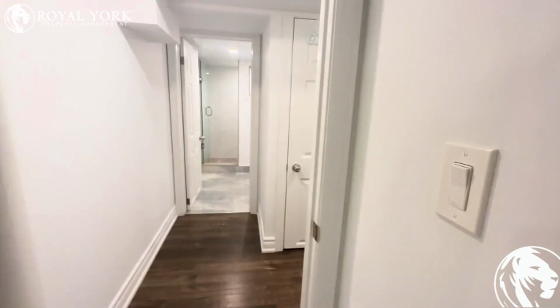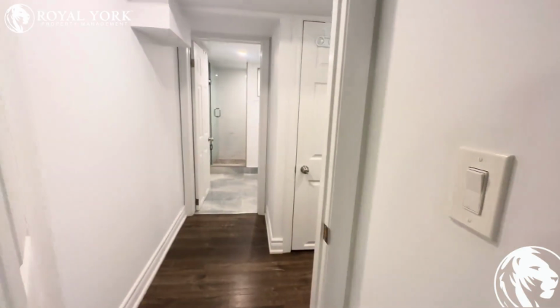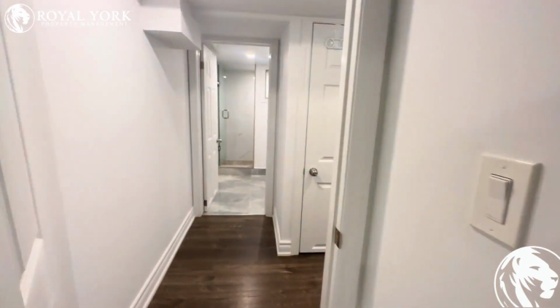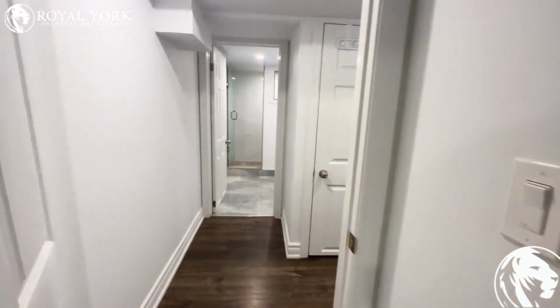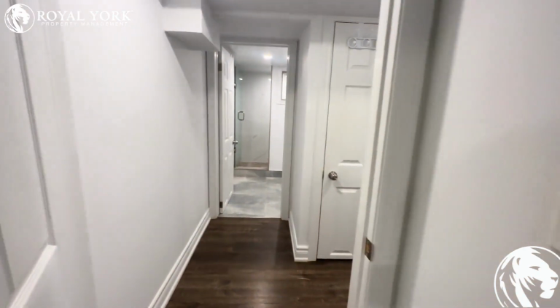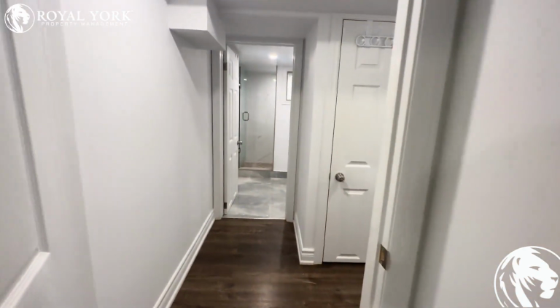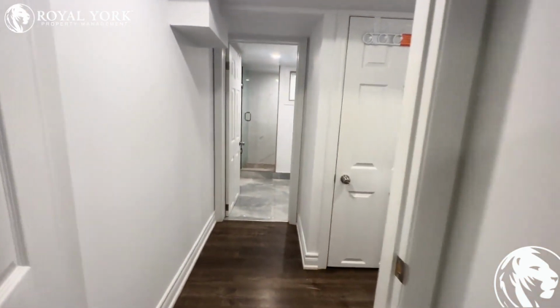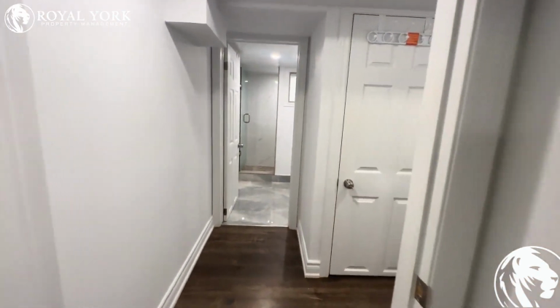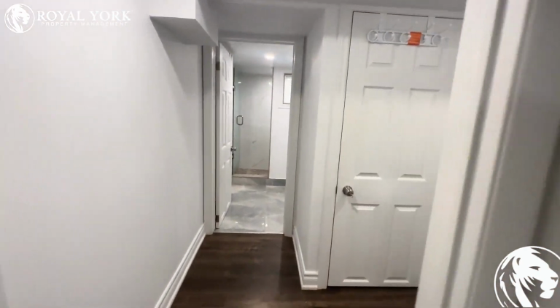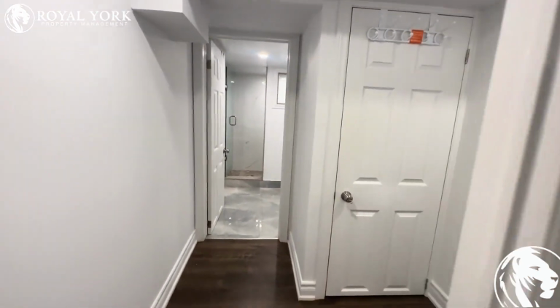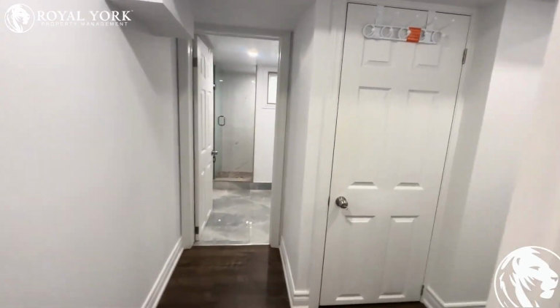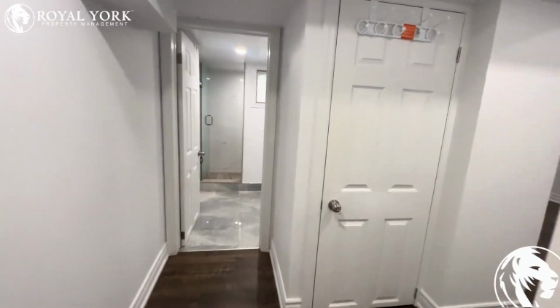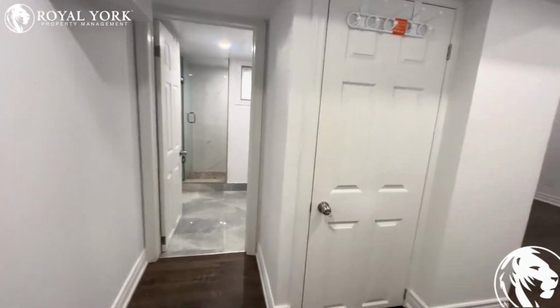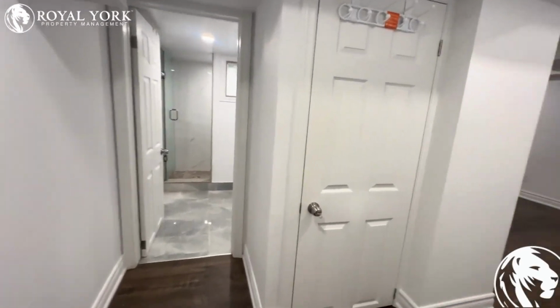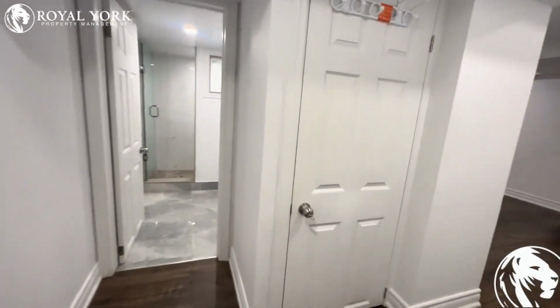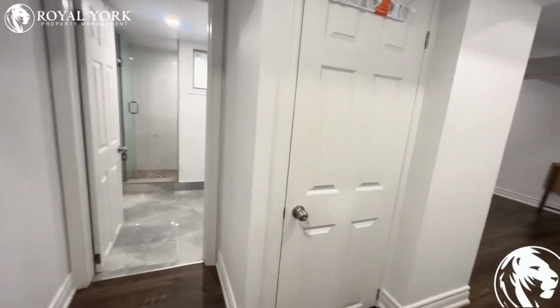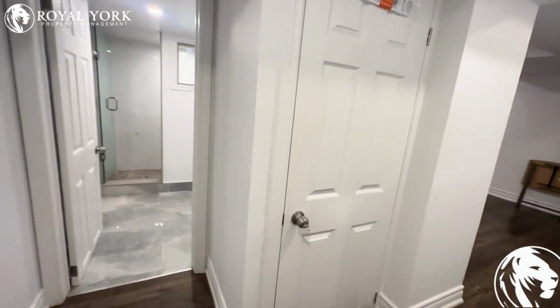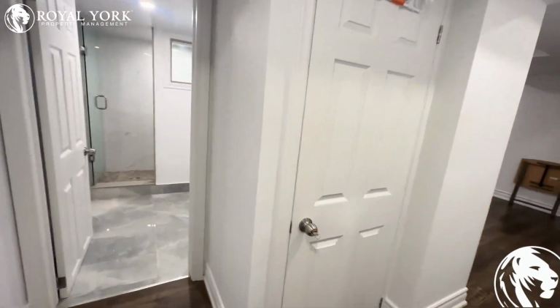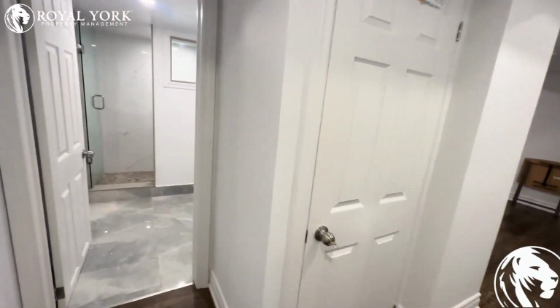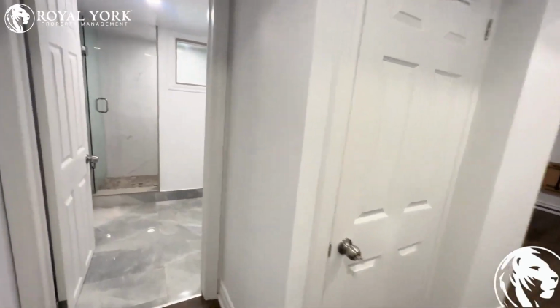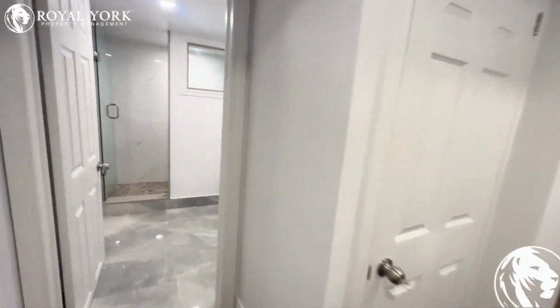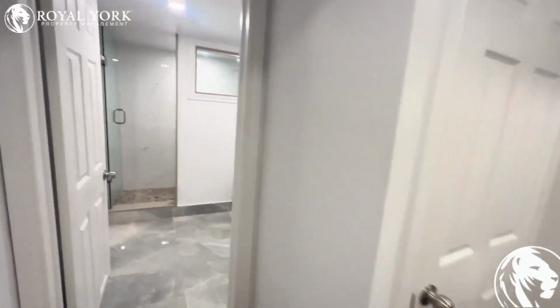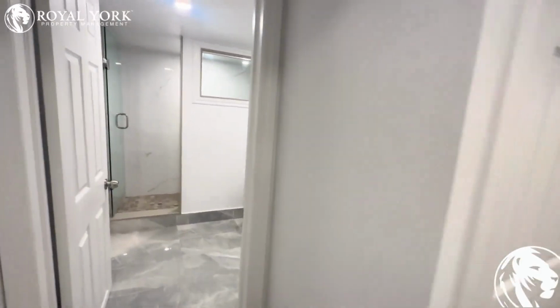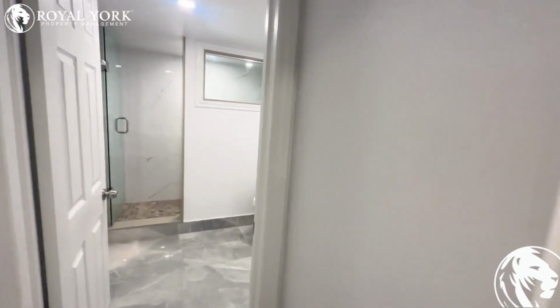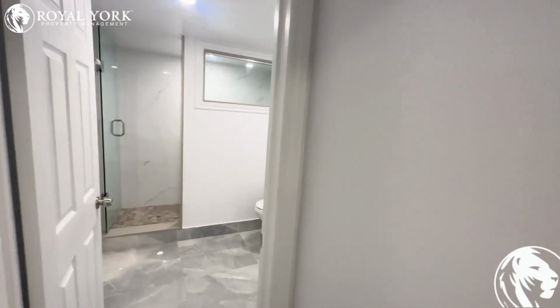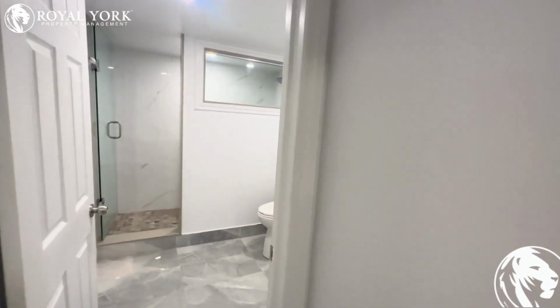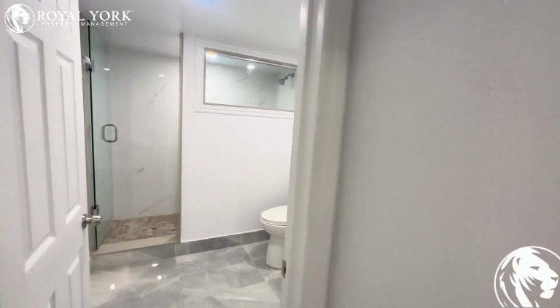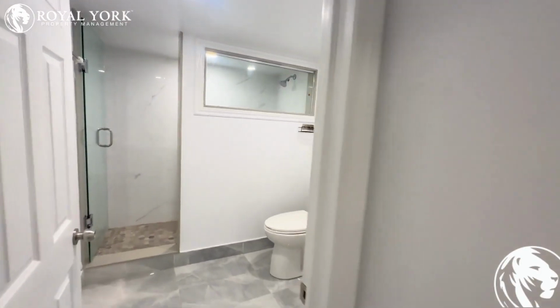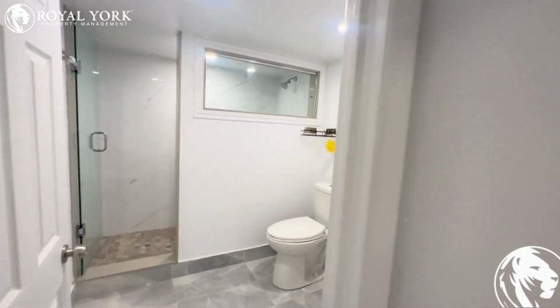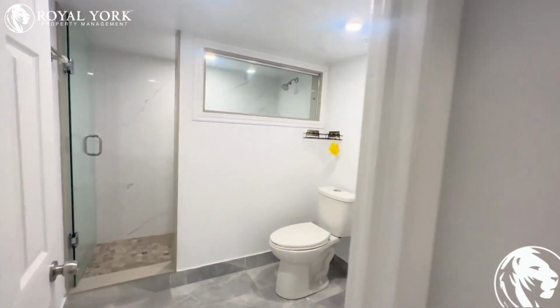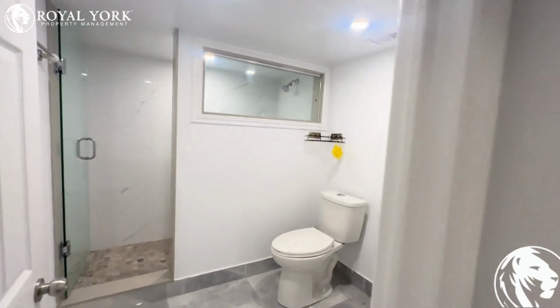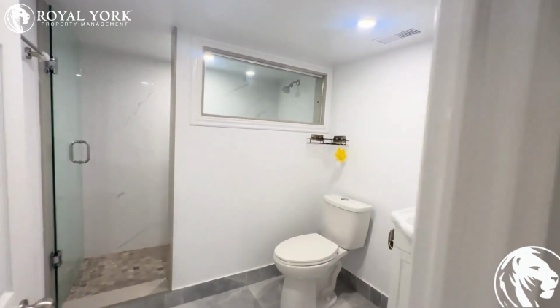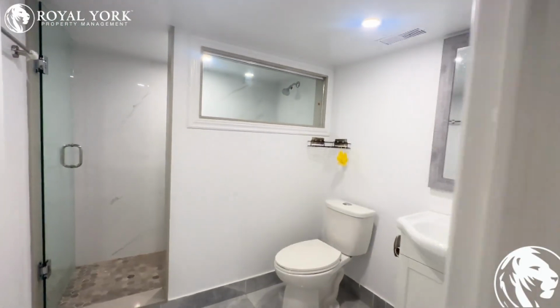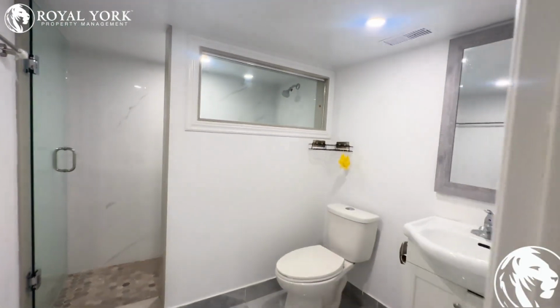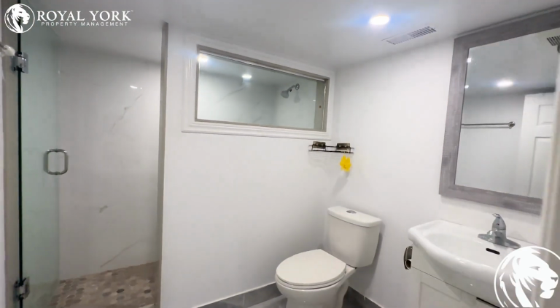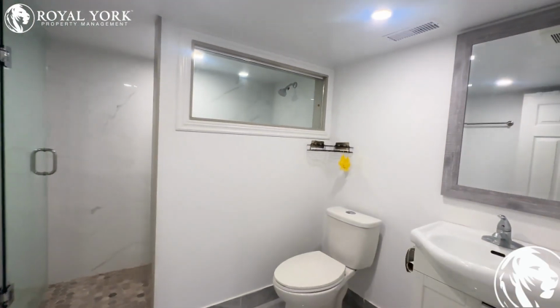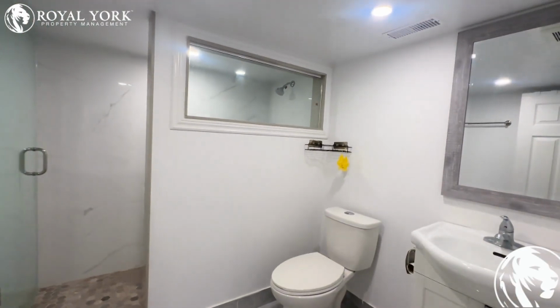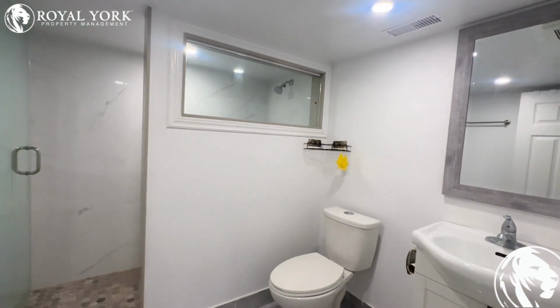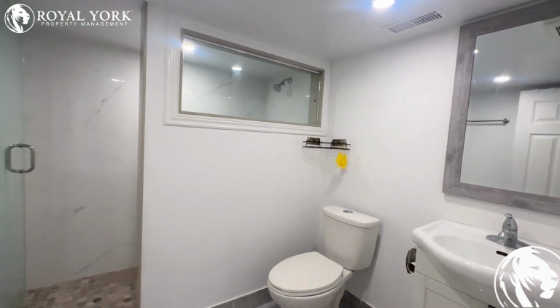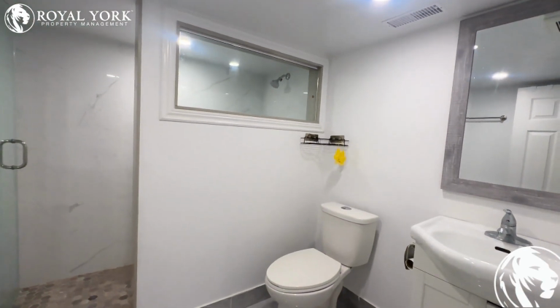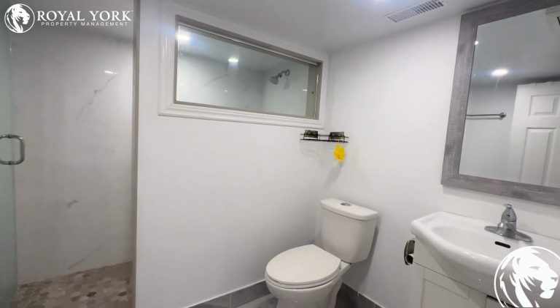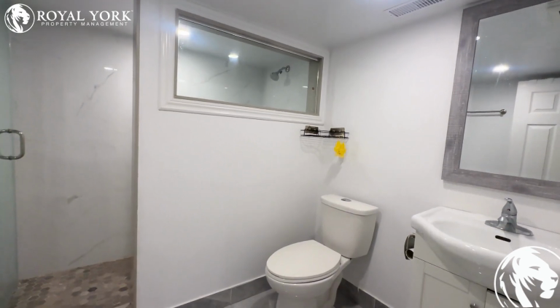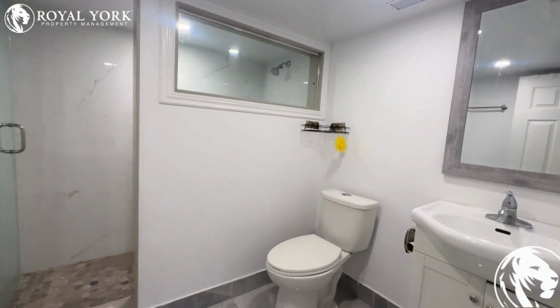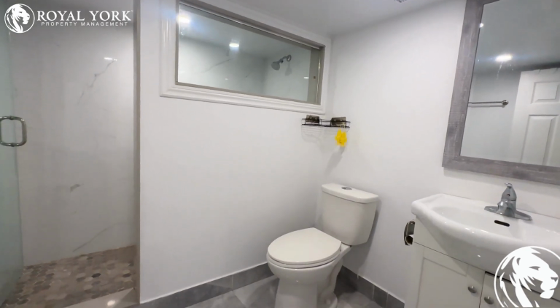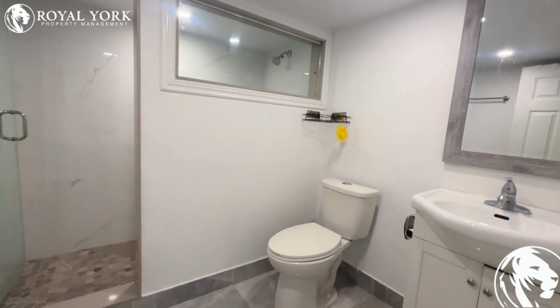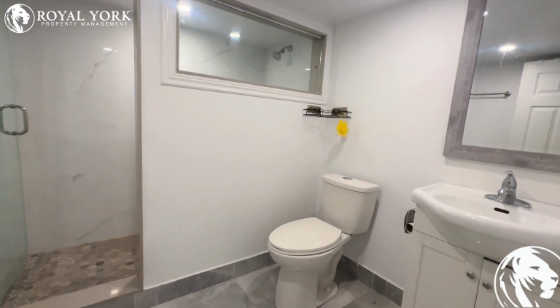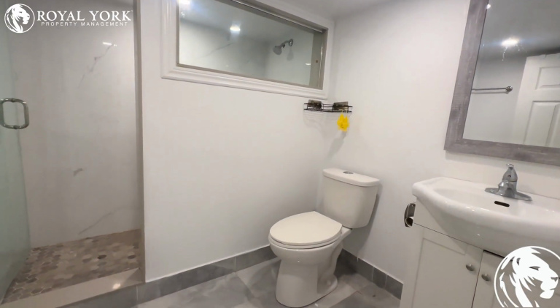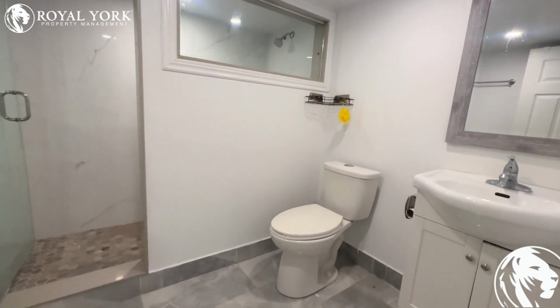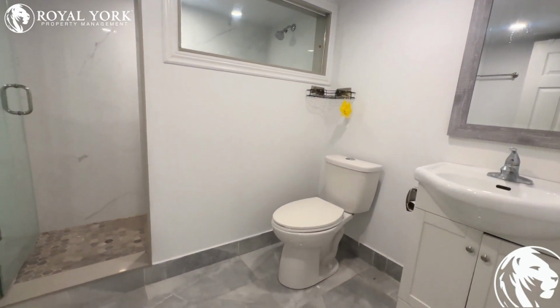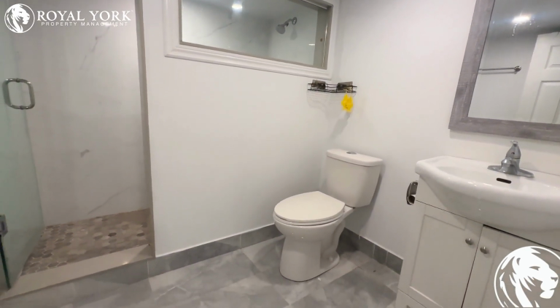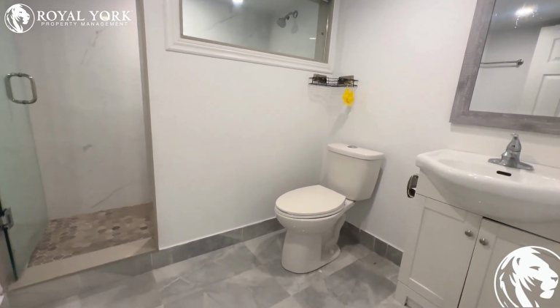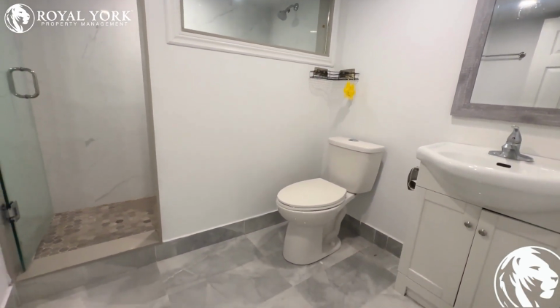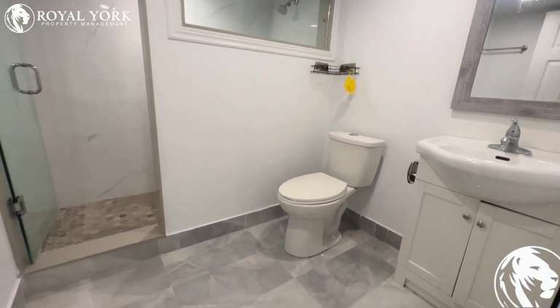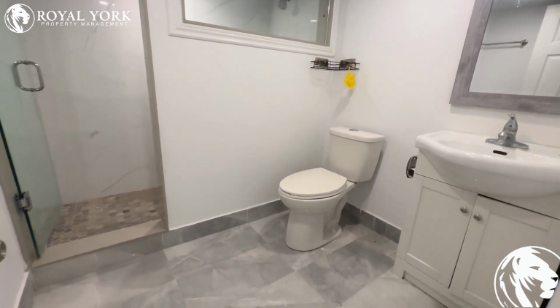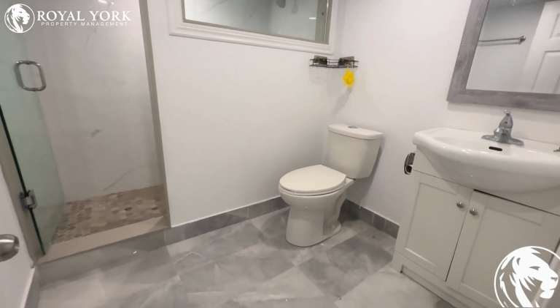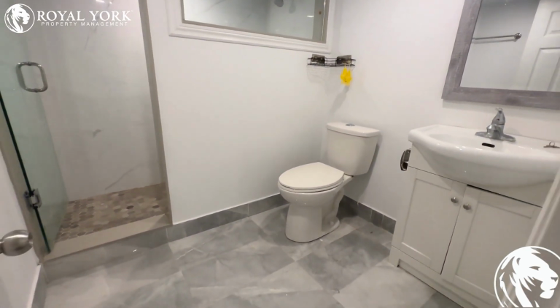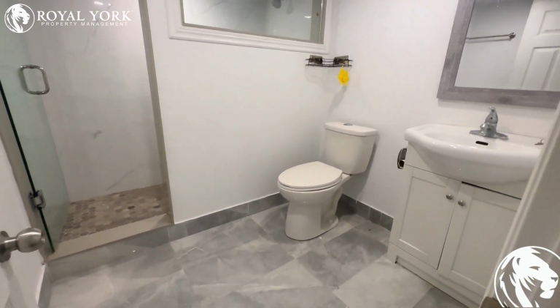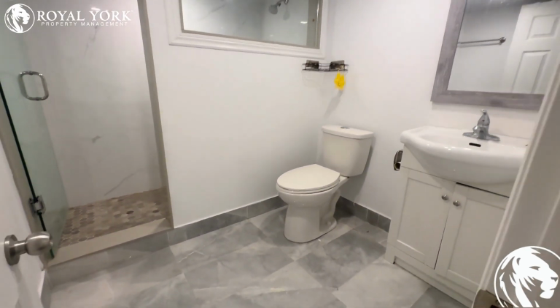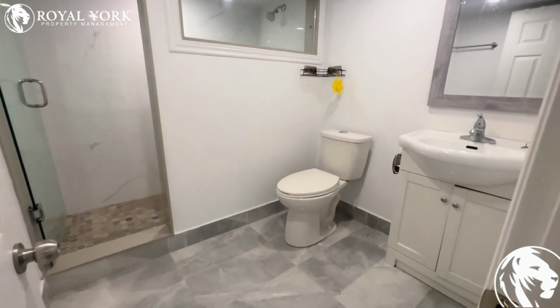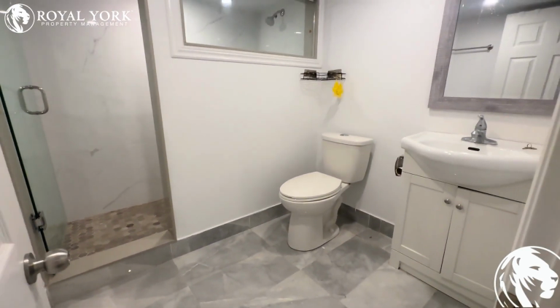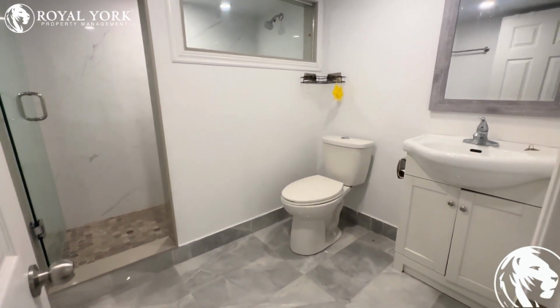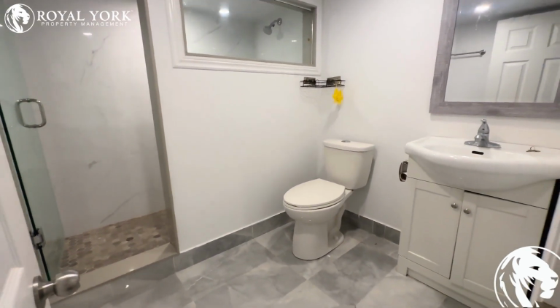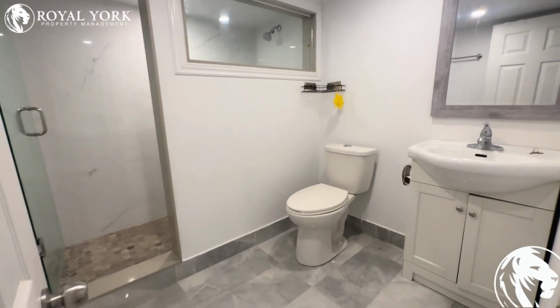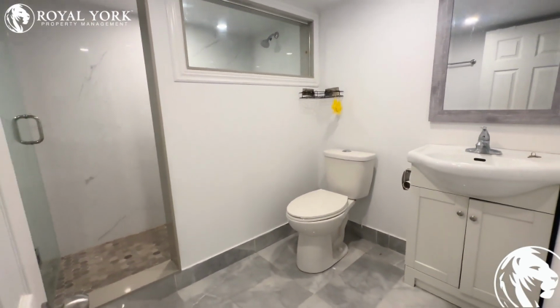Entering into your unit, you have your newly renovated bathroom with a standing shower and beautiful tiling.